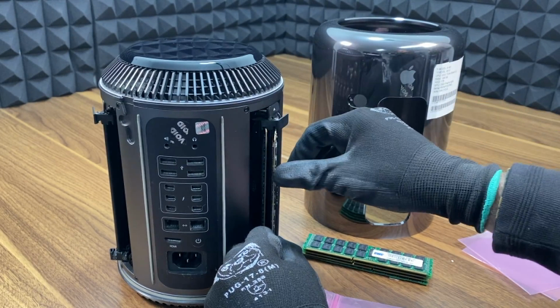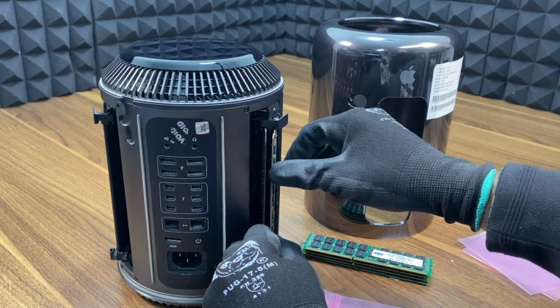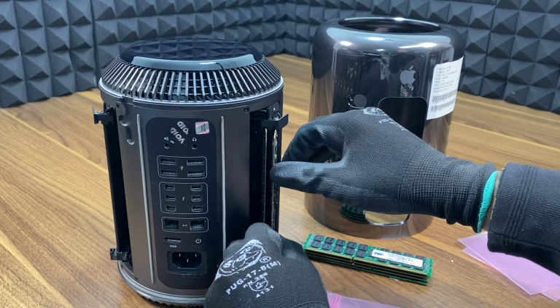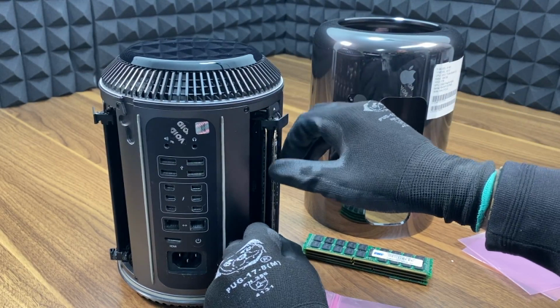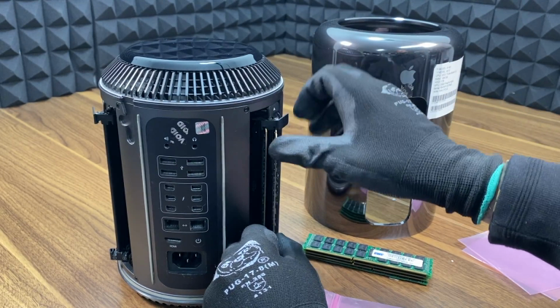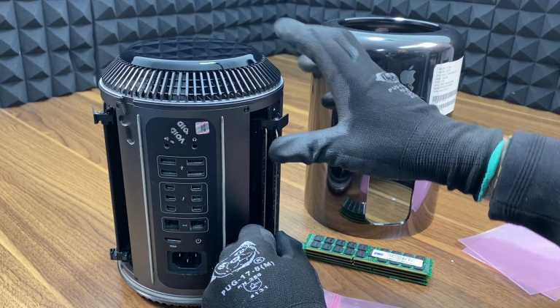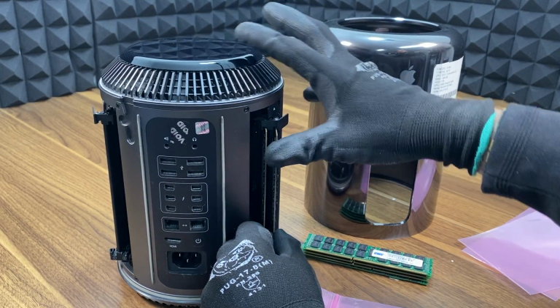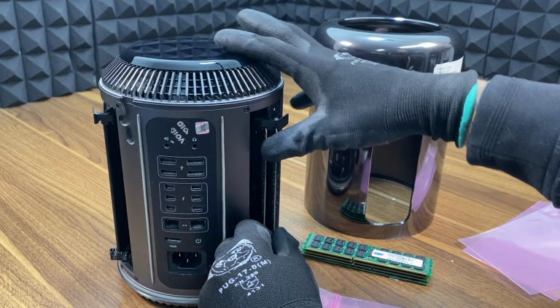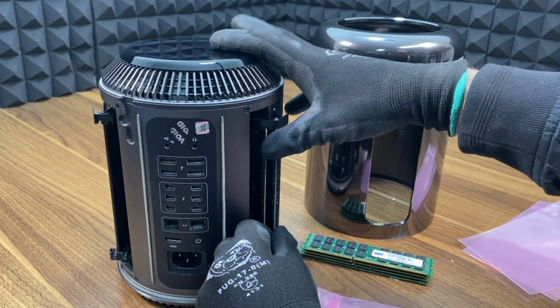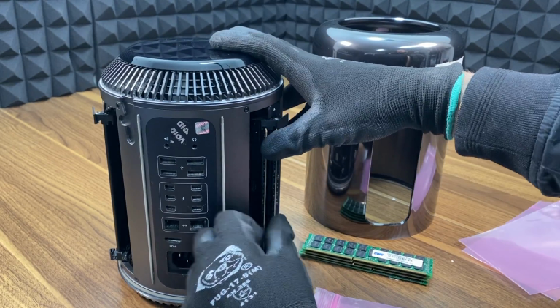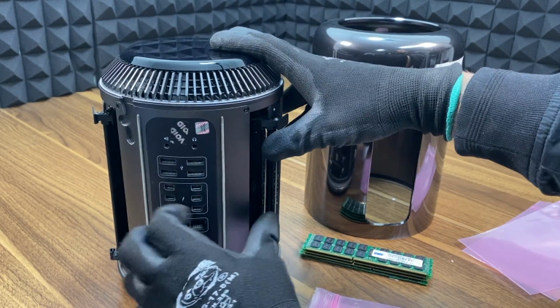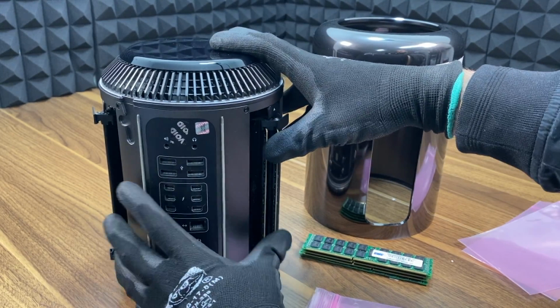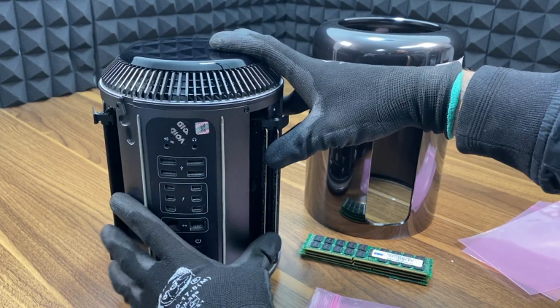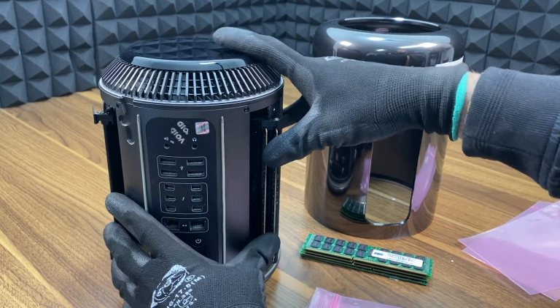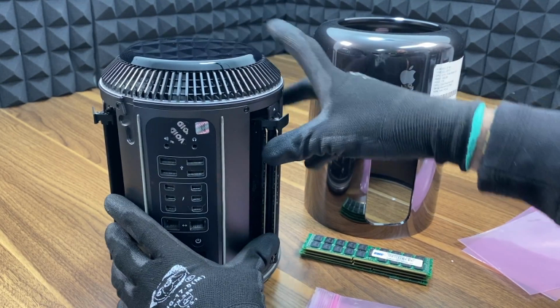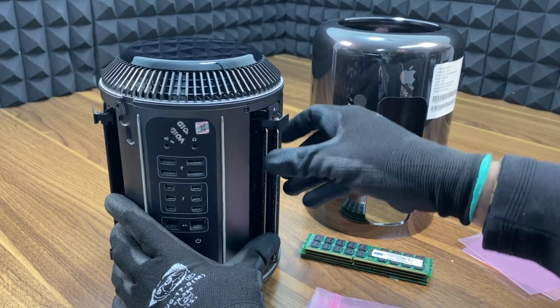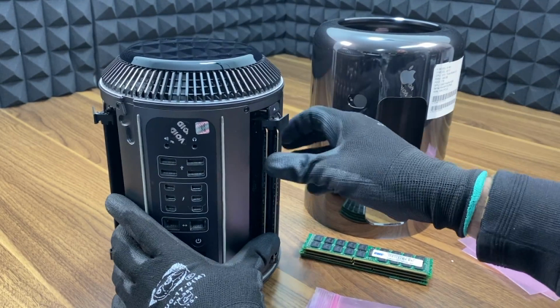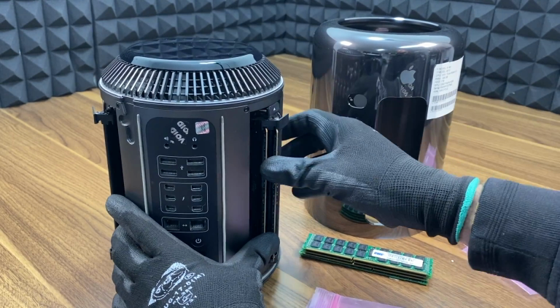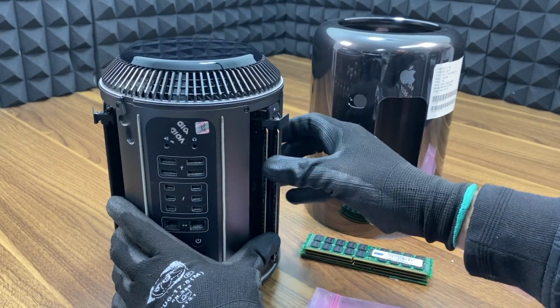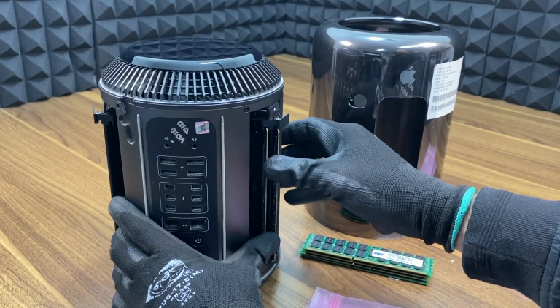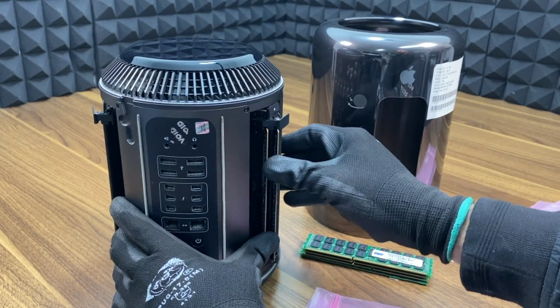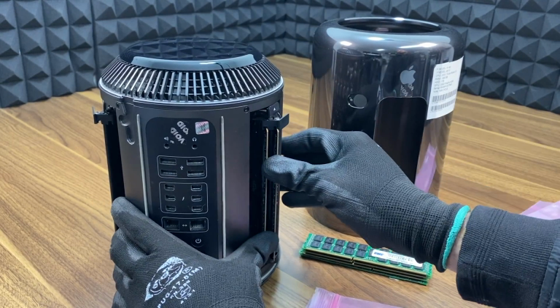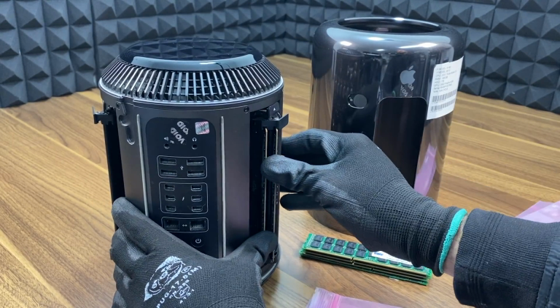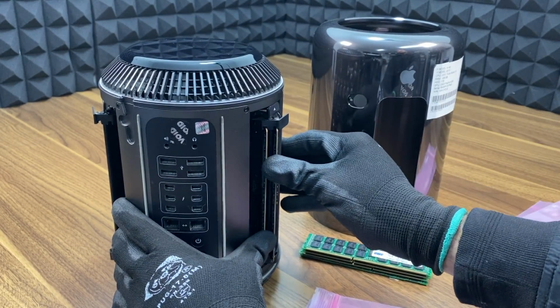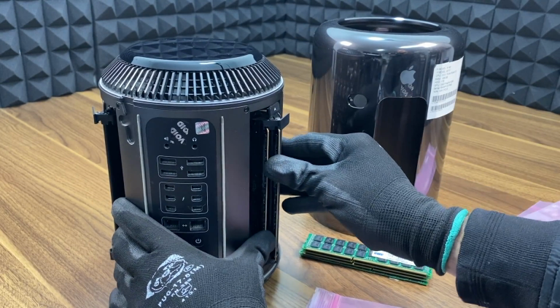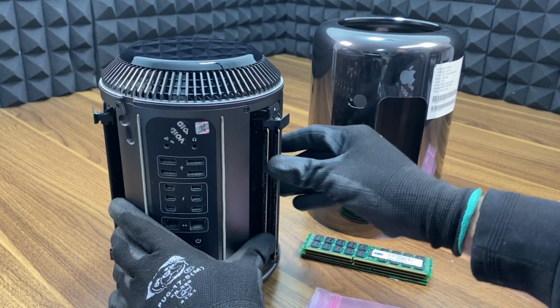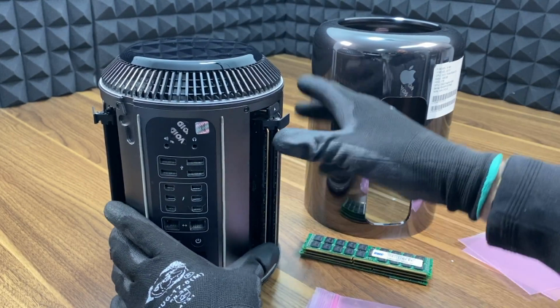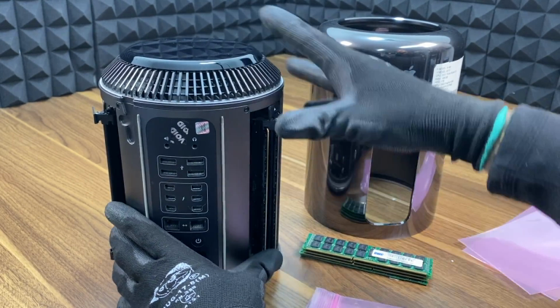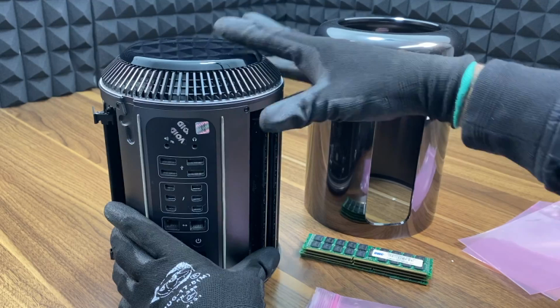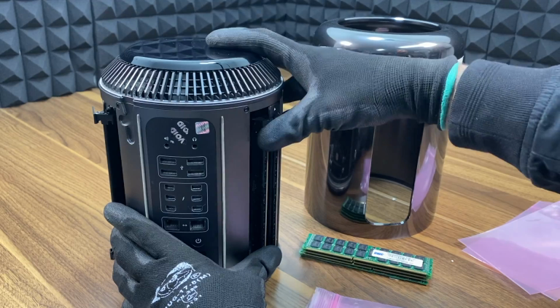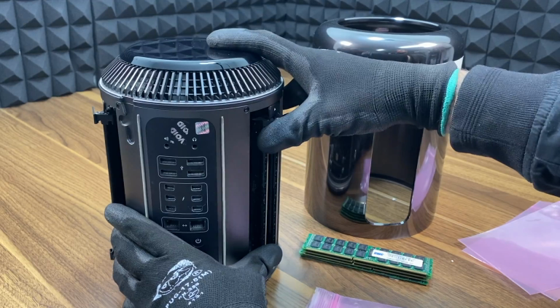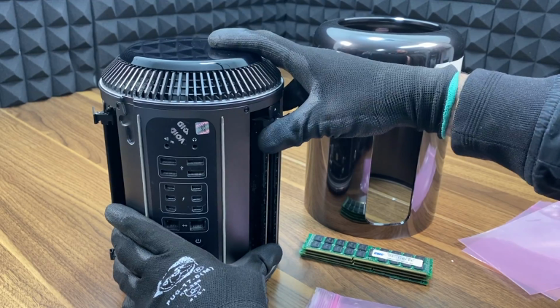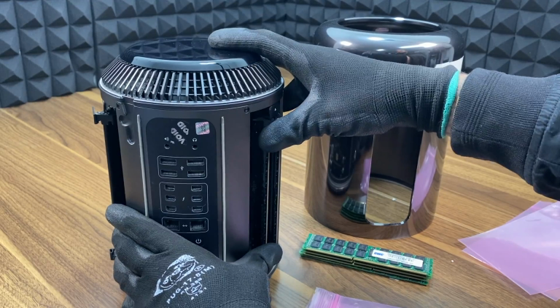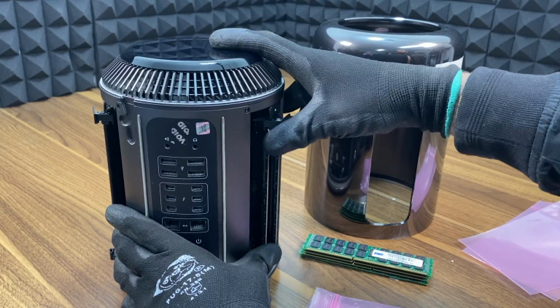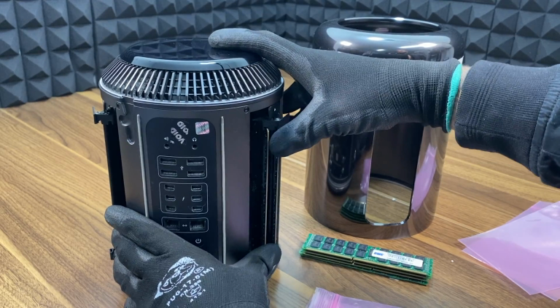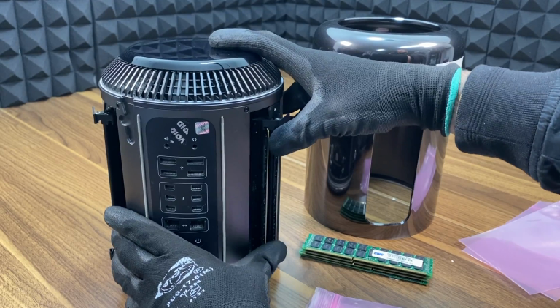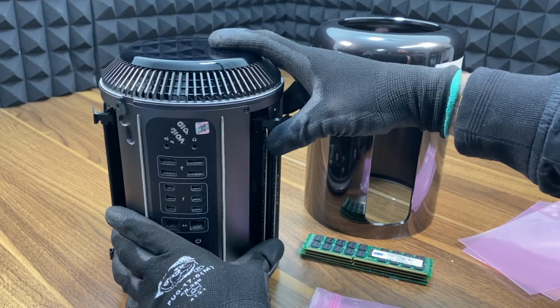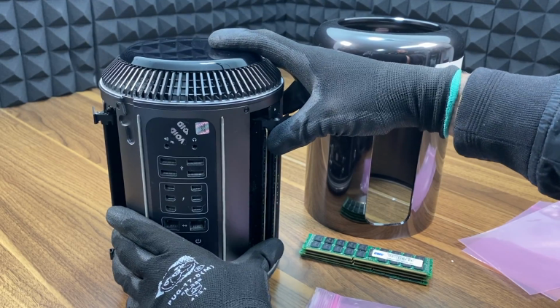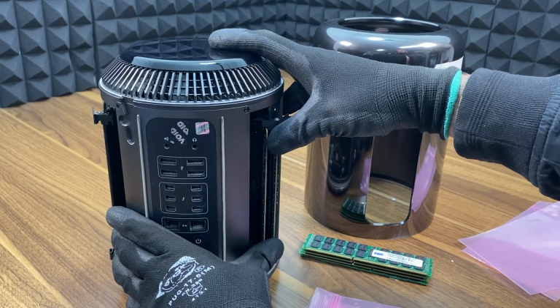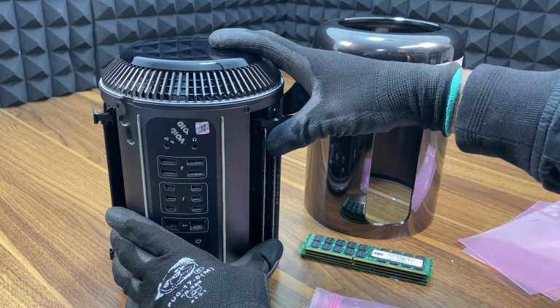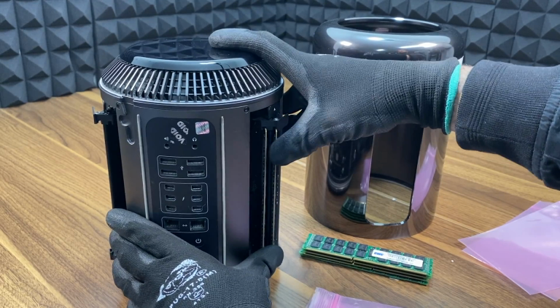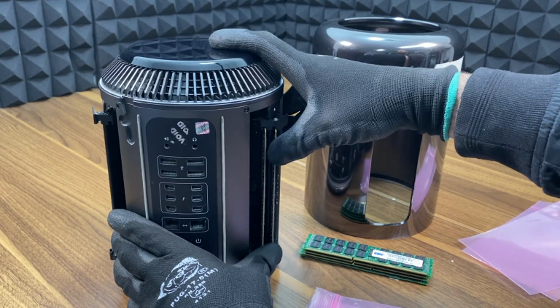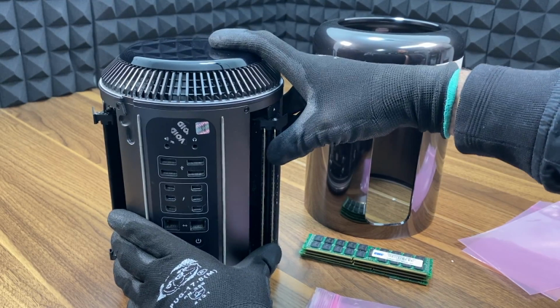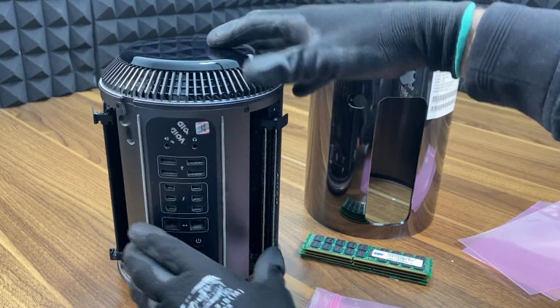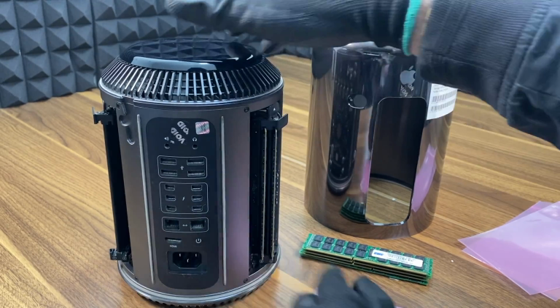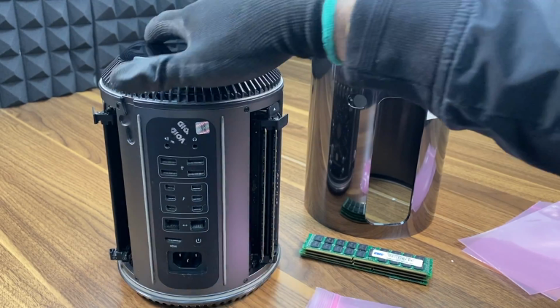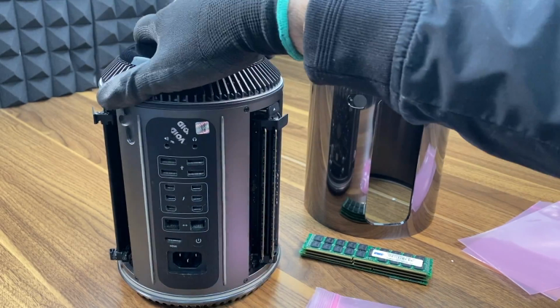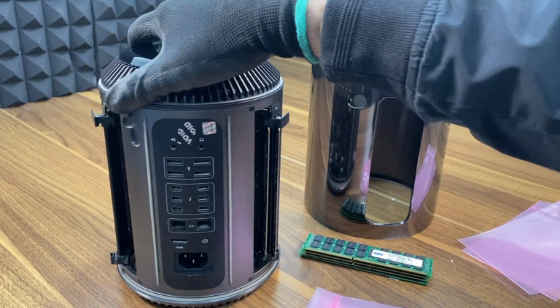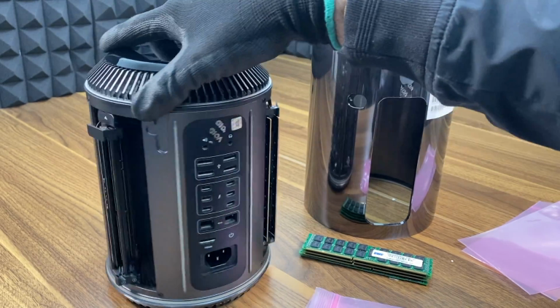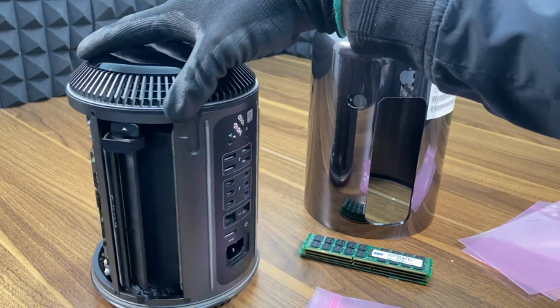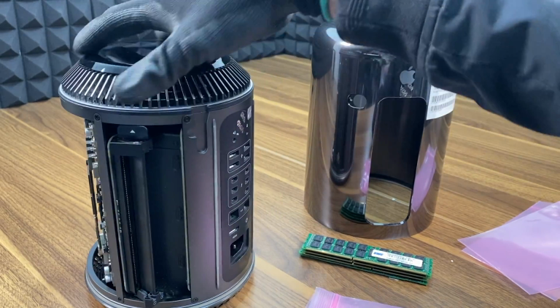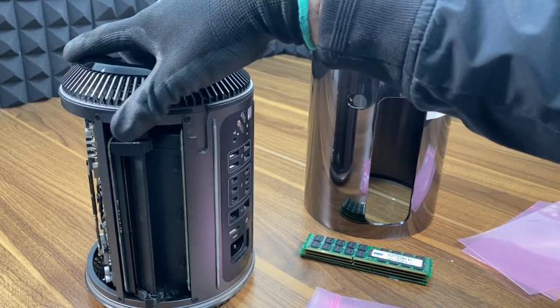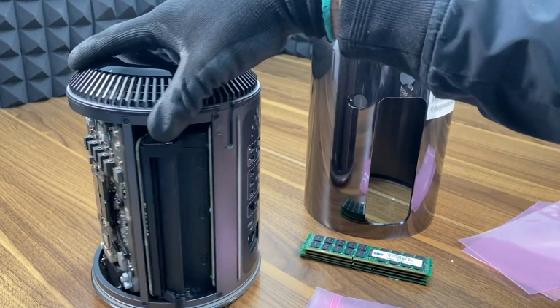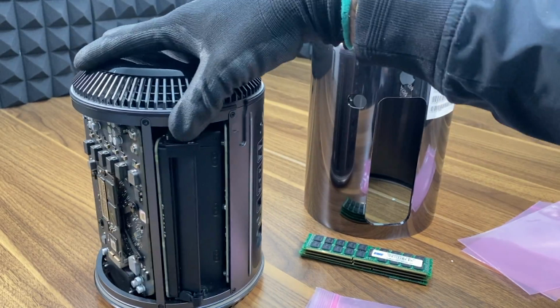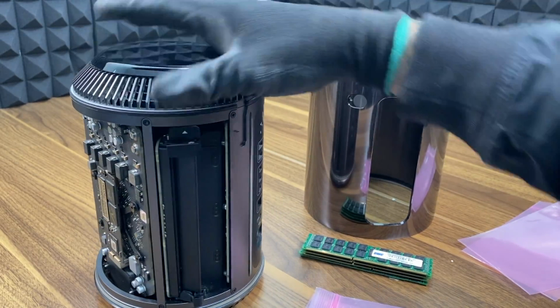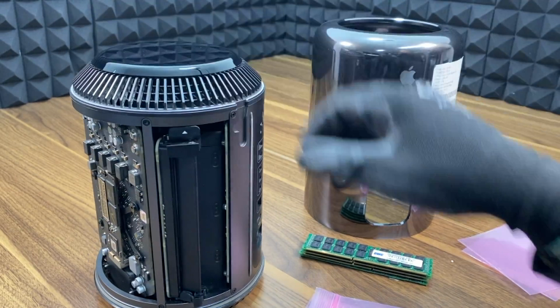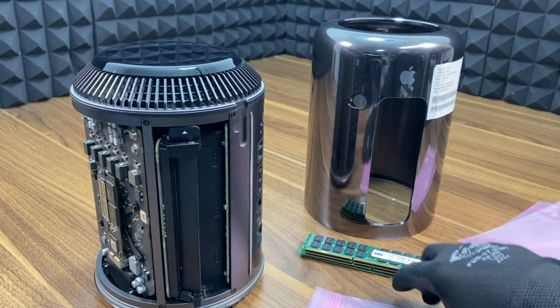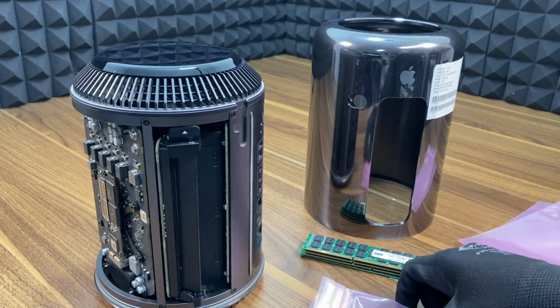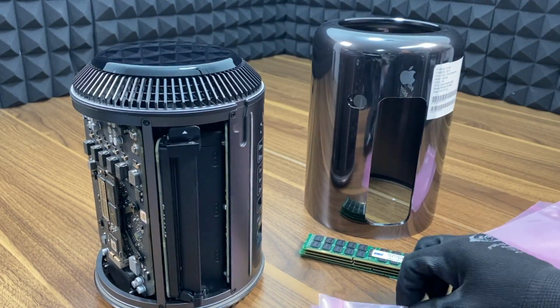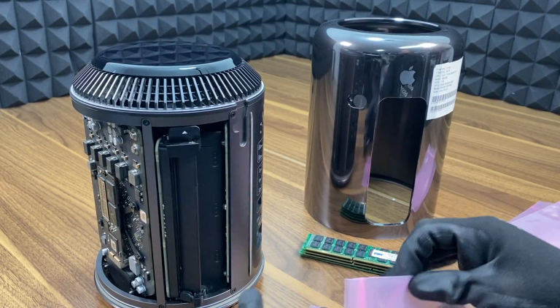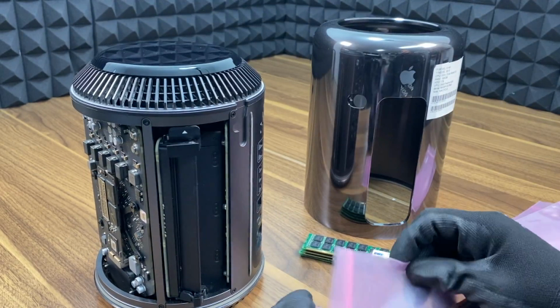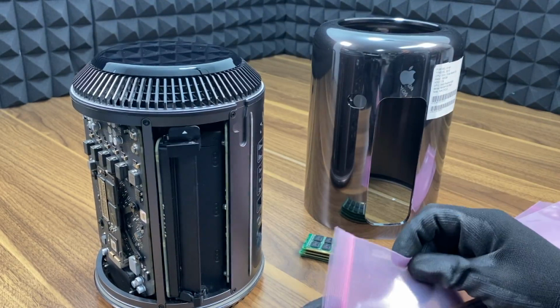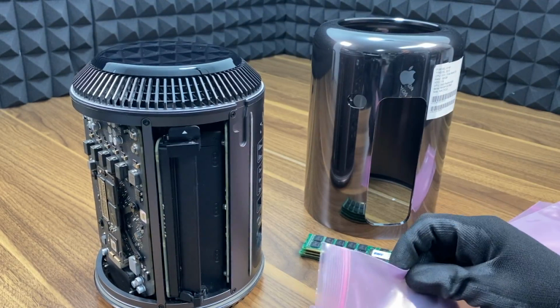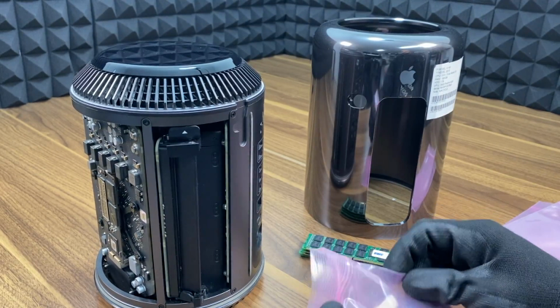Repeat the same process for the remaining RAM sticks, and push to lock both of the RAM housings toward the inside.